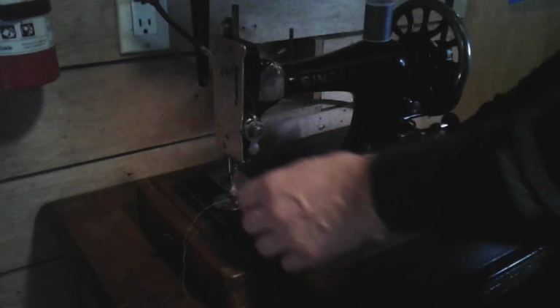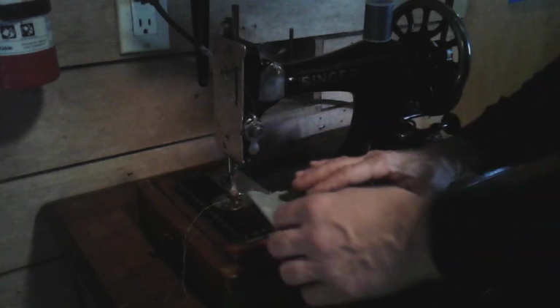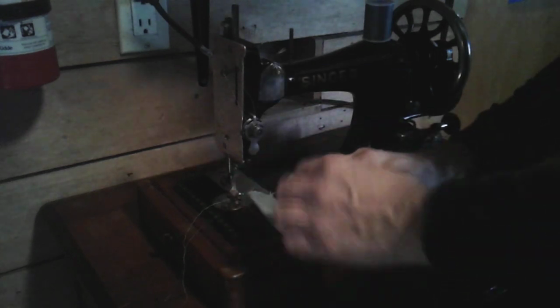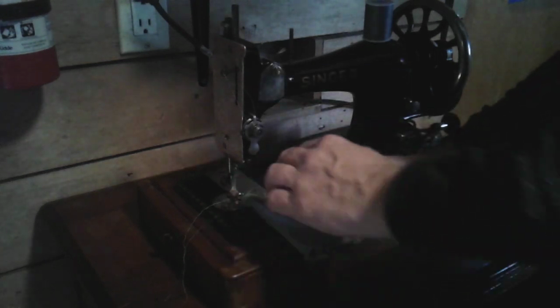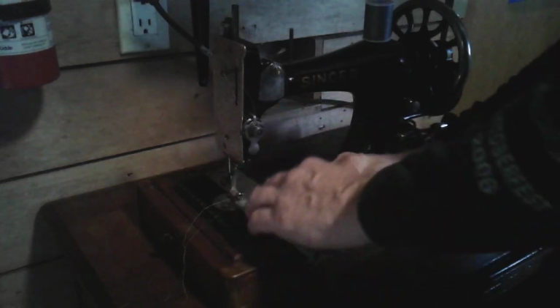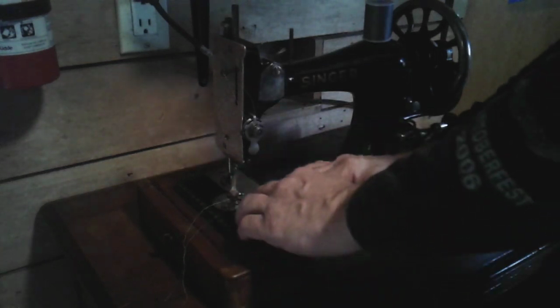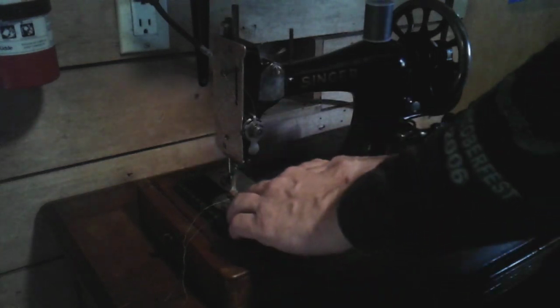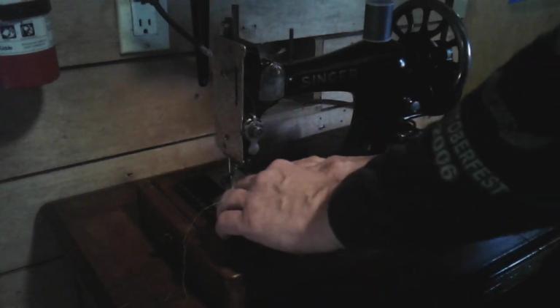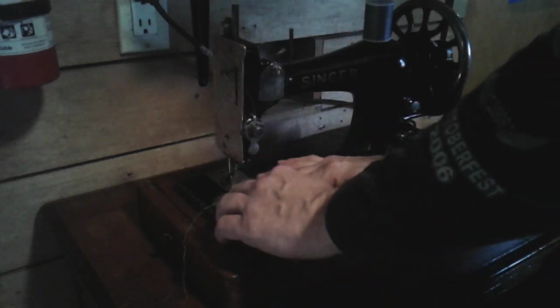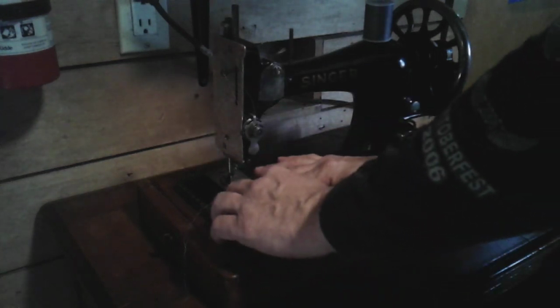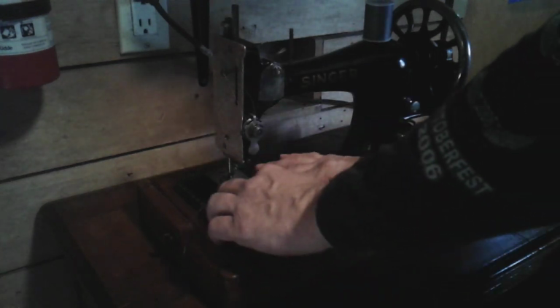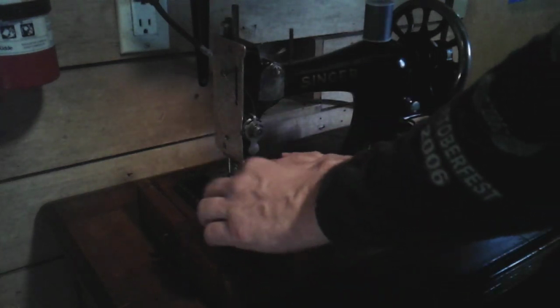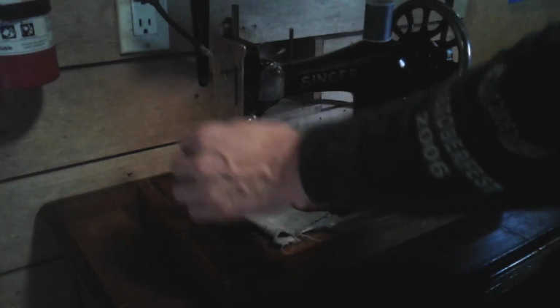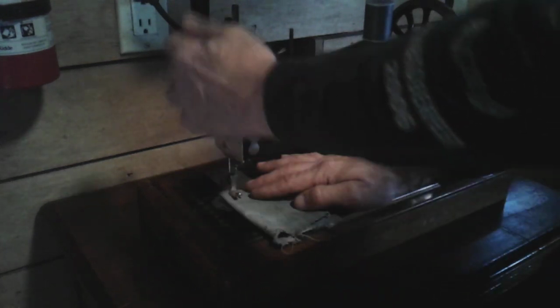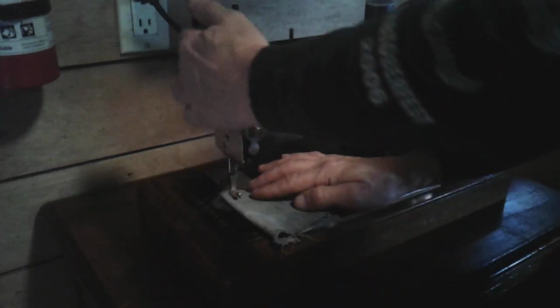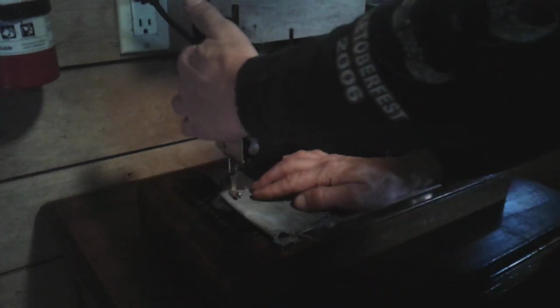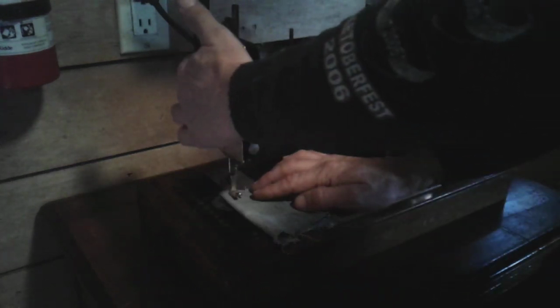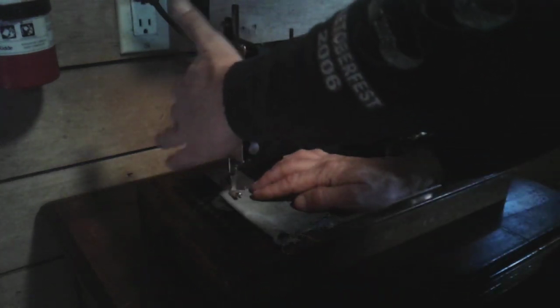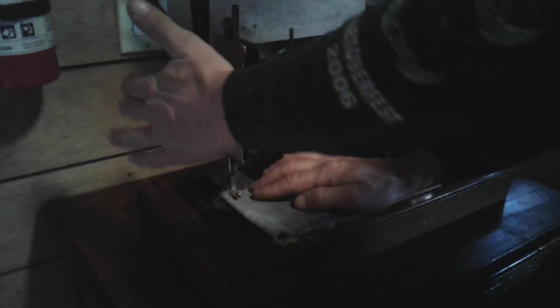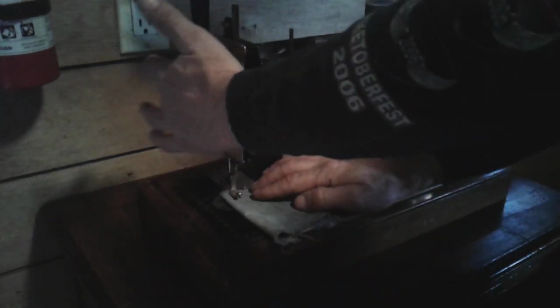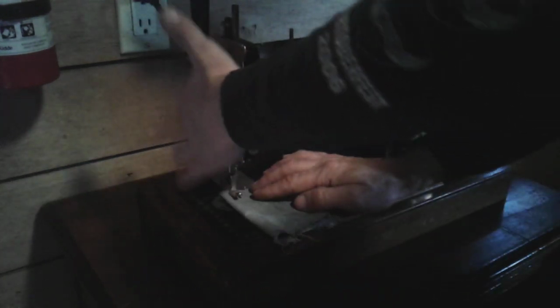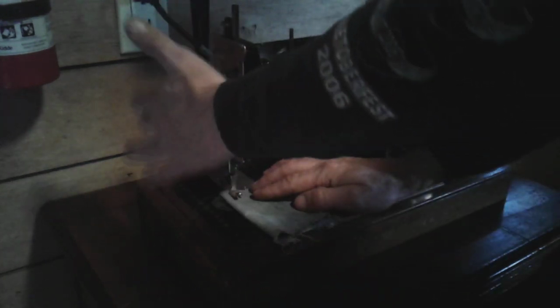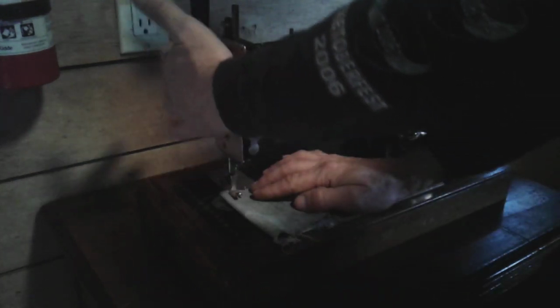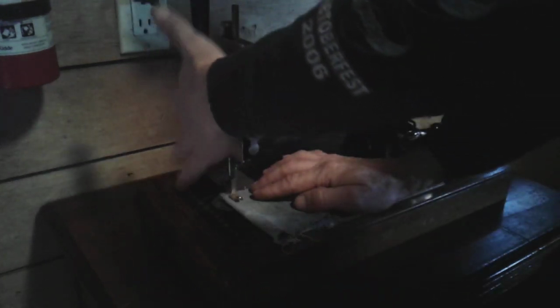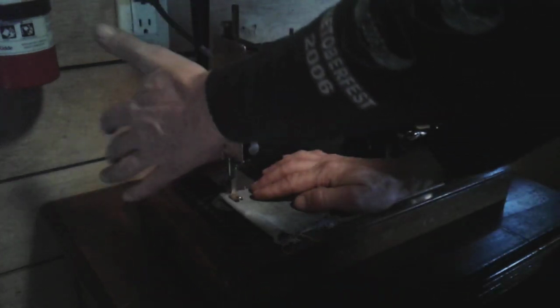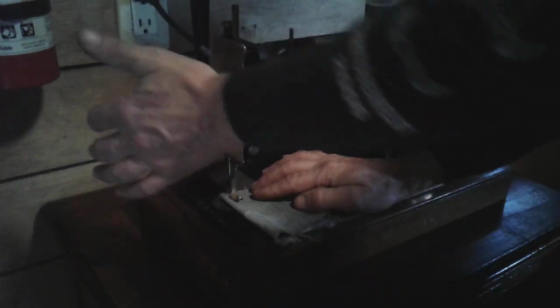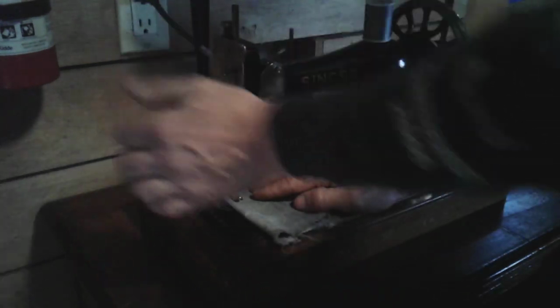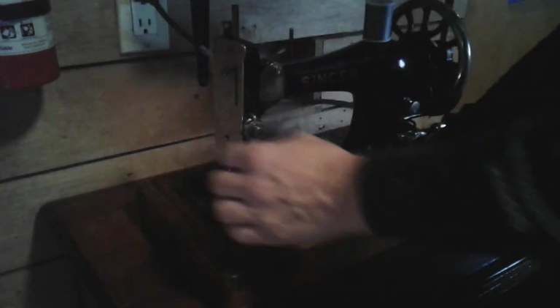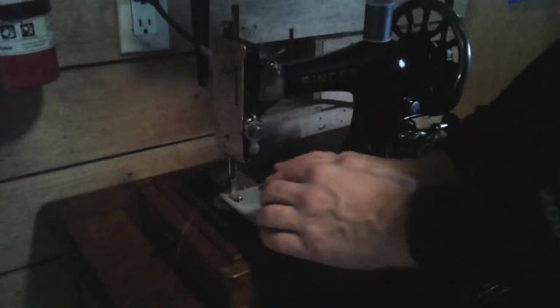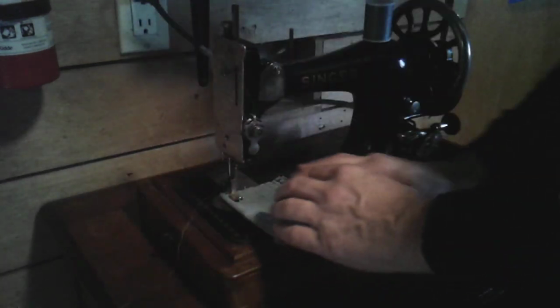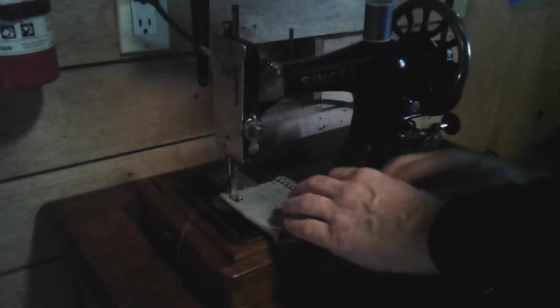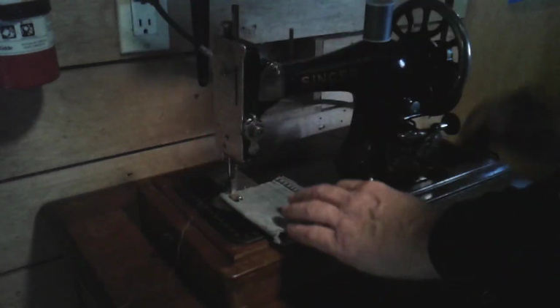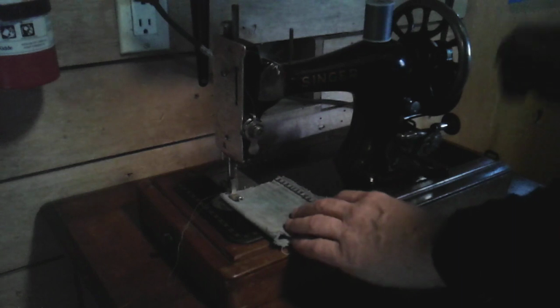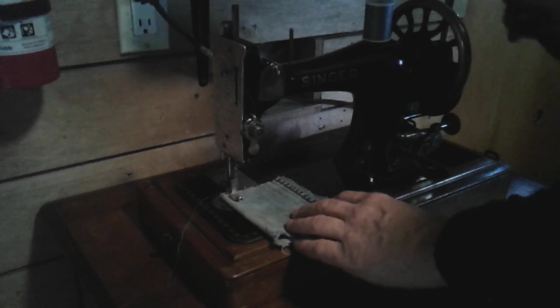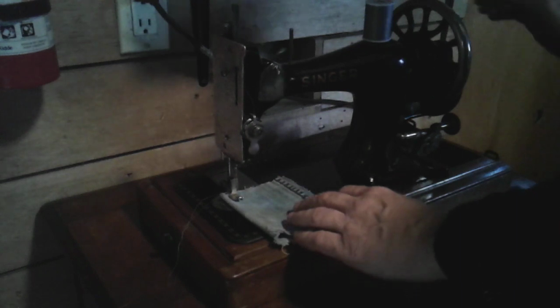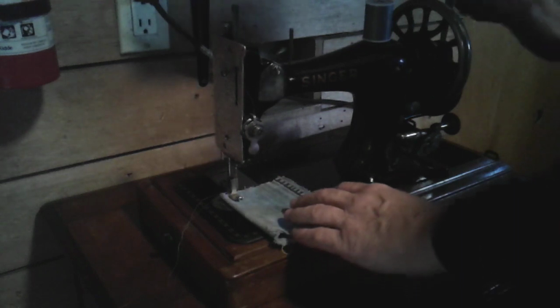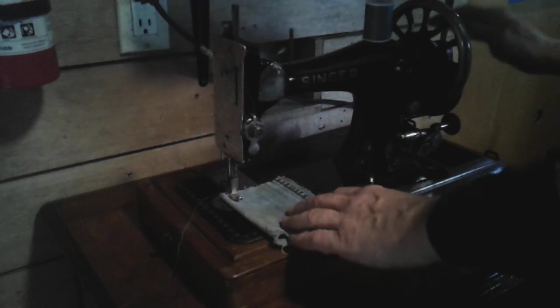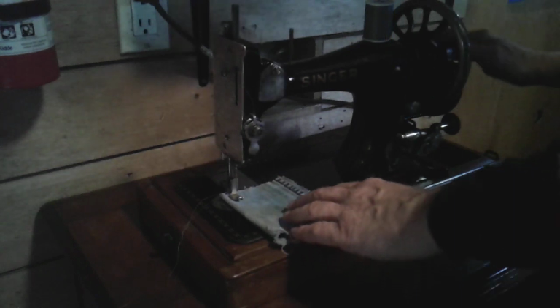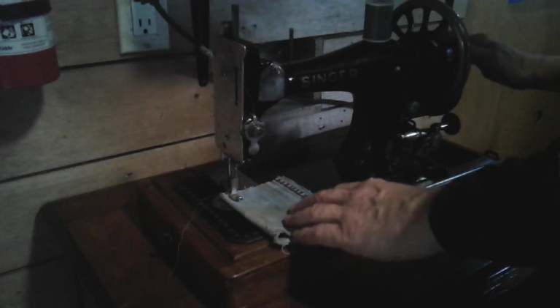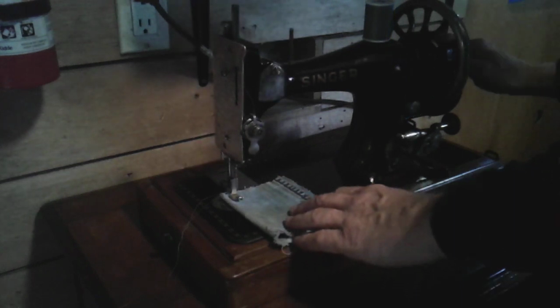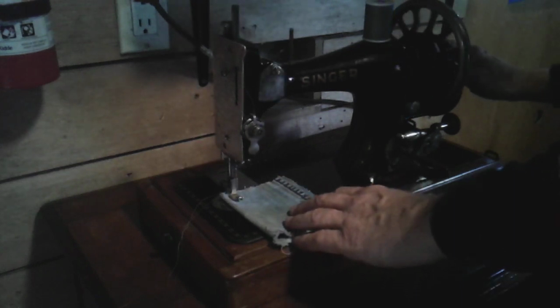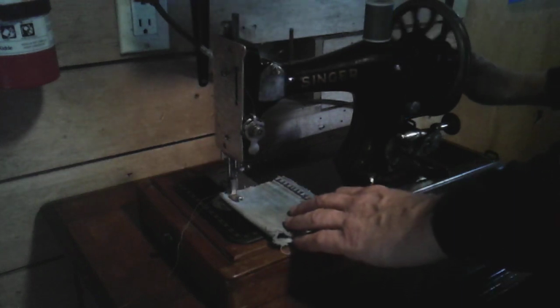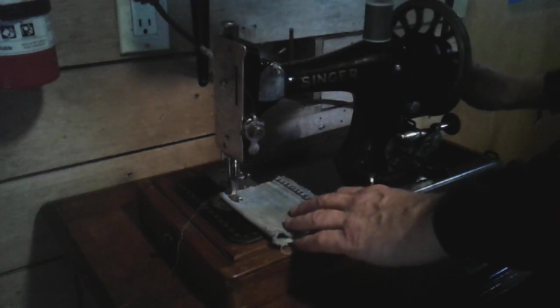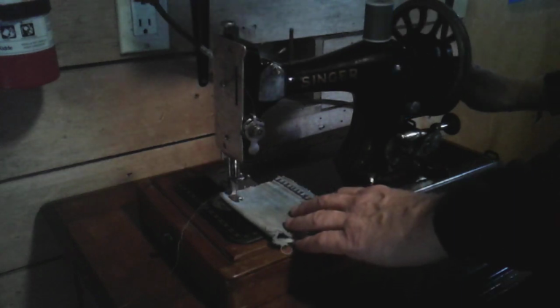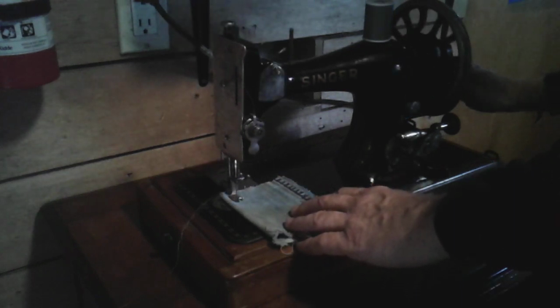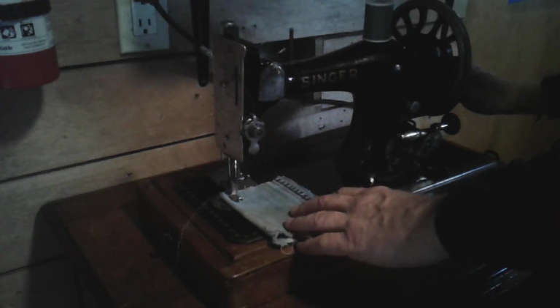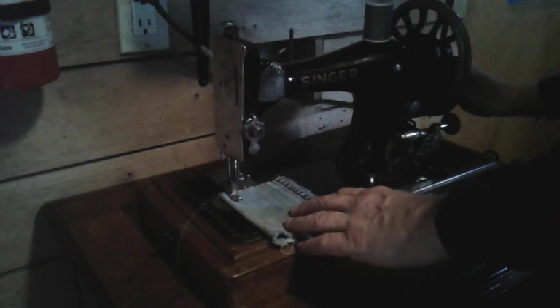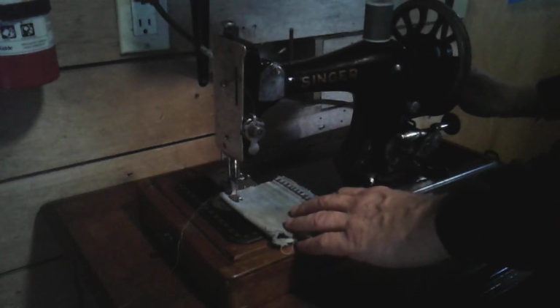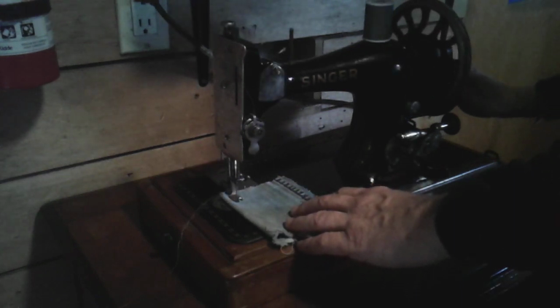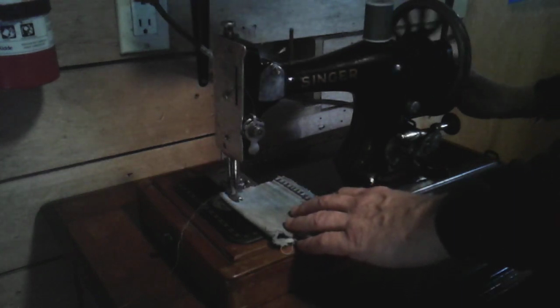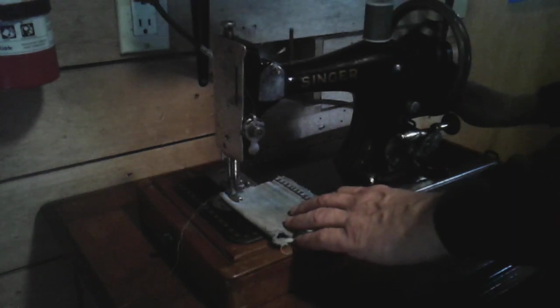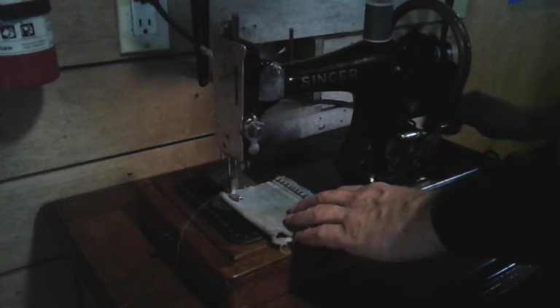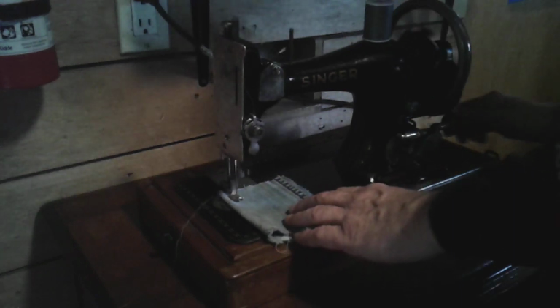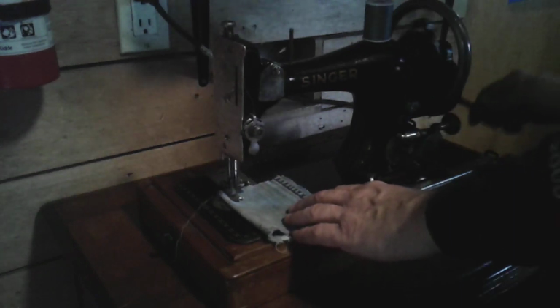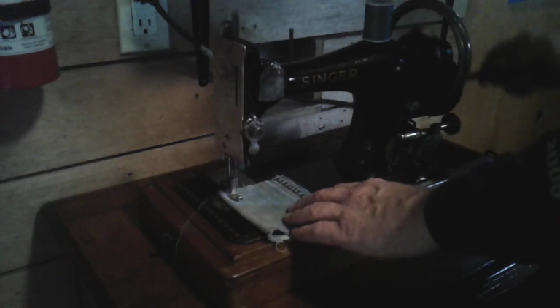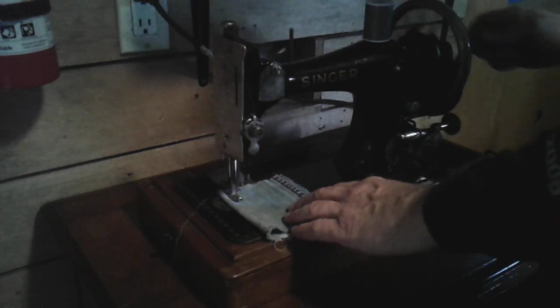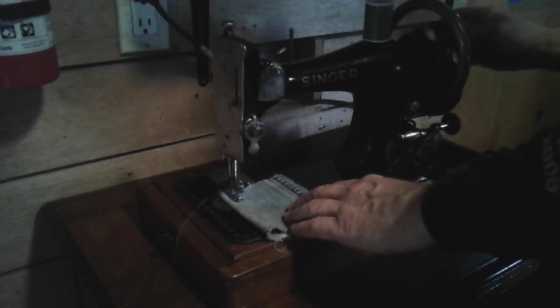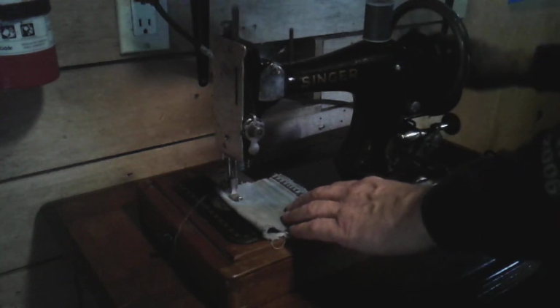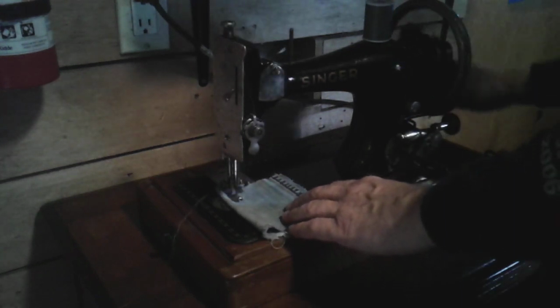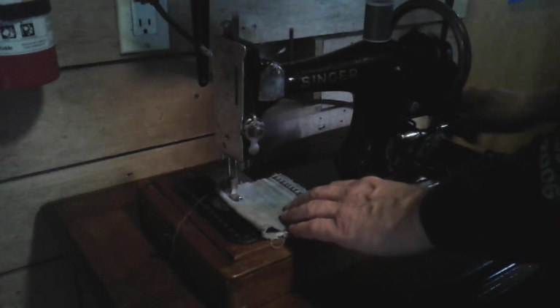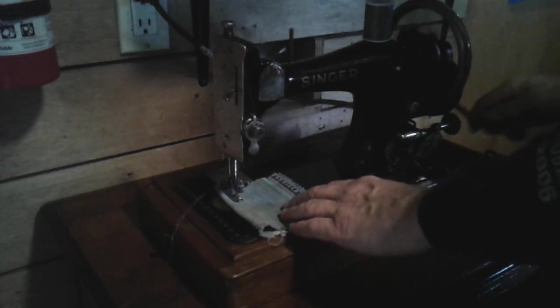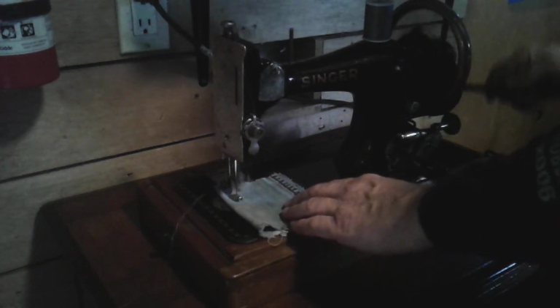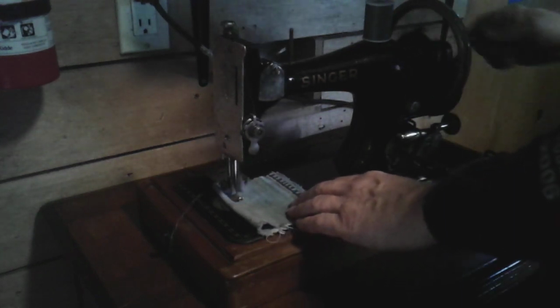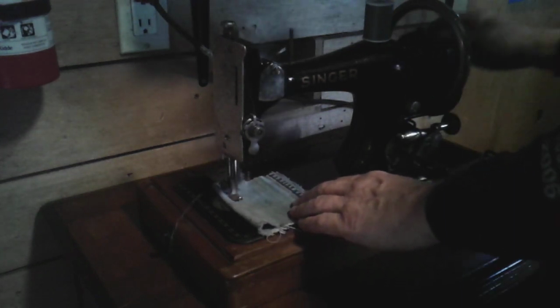I thought I'd show you guys this — run a stitch right here. This is all good to go now, so here we go.